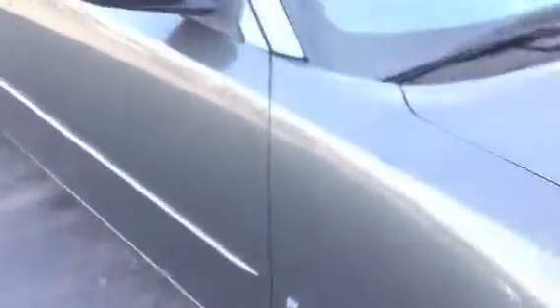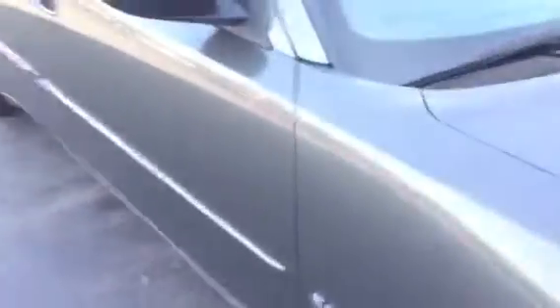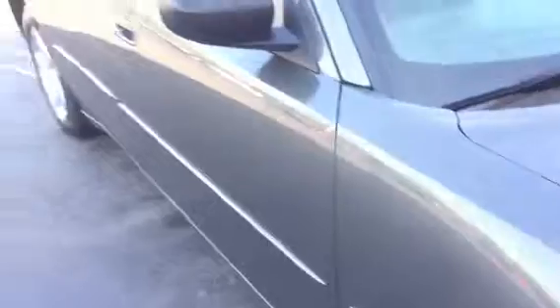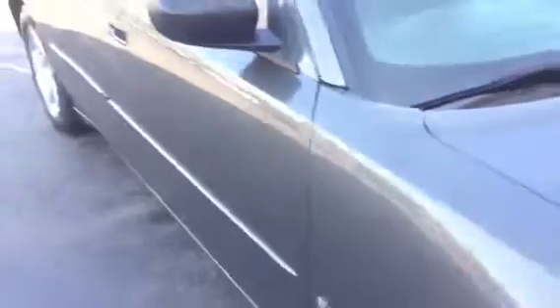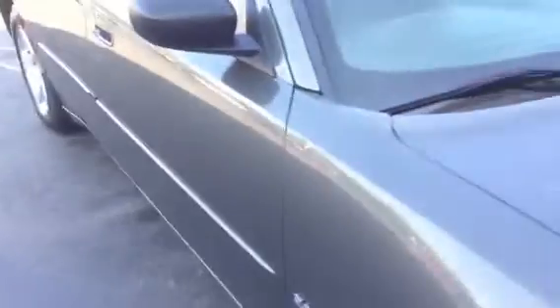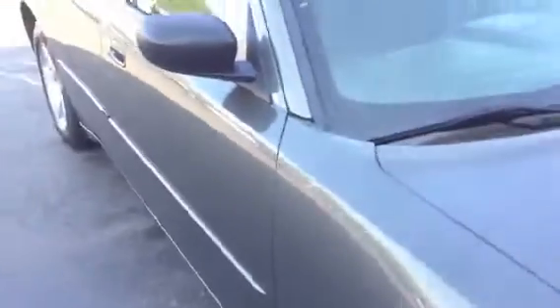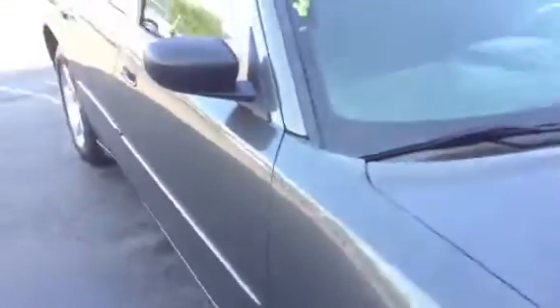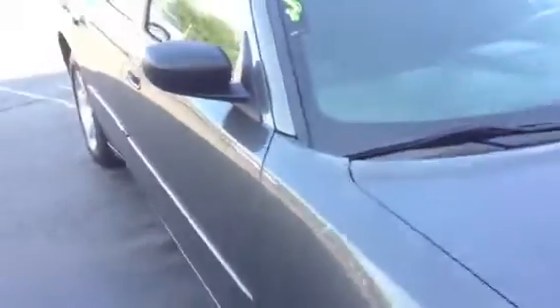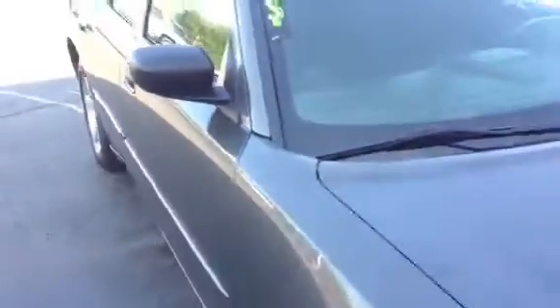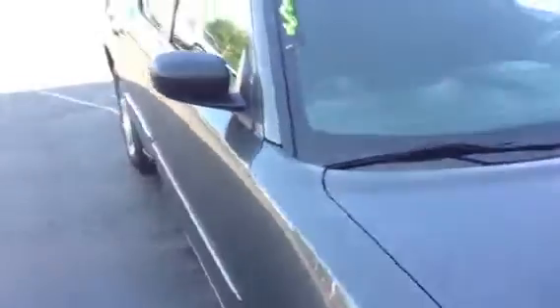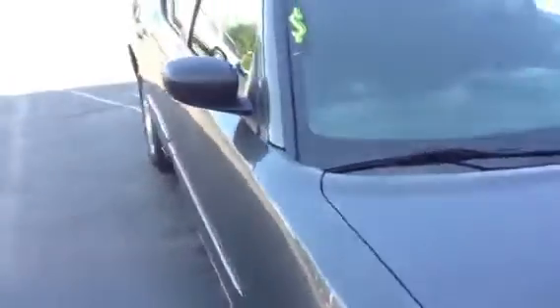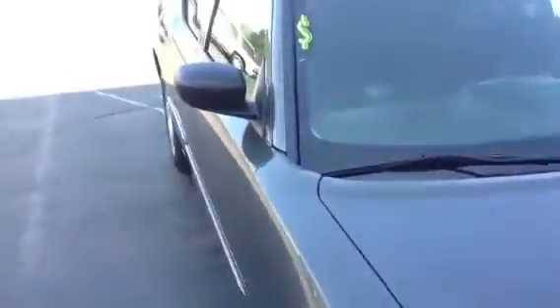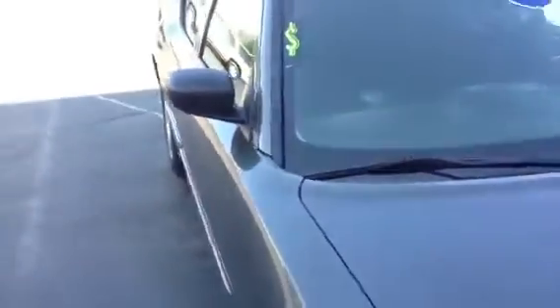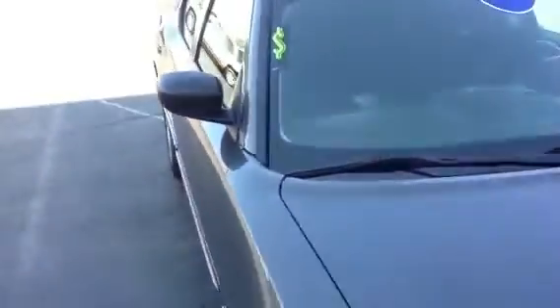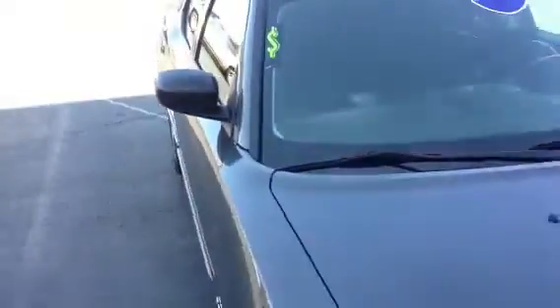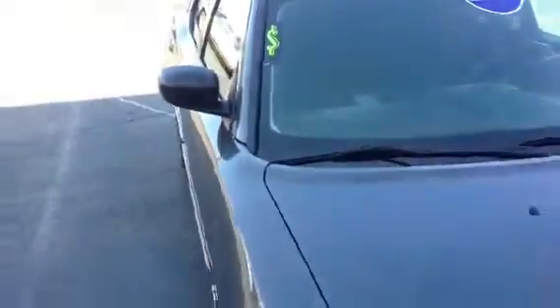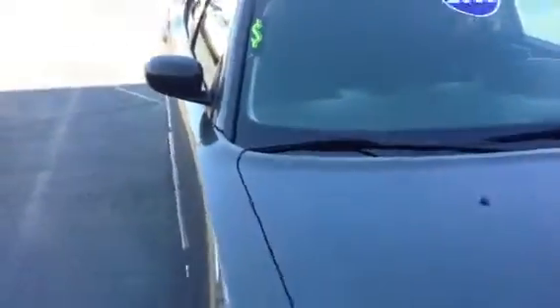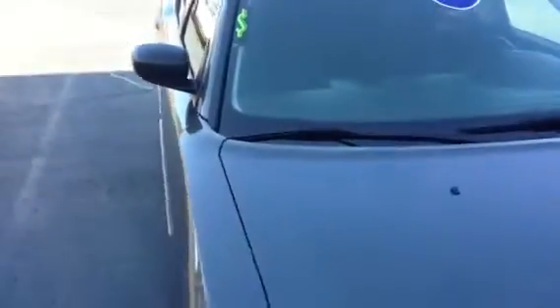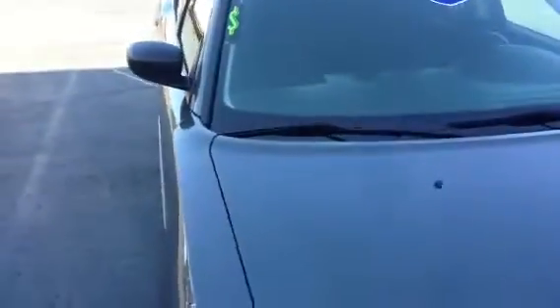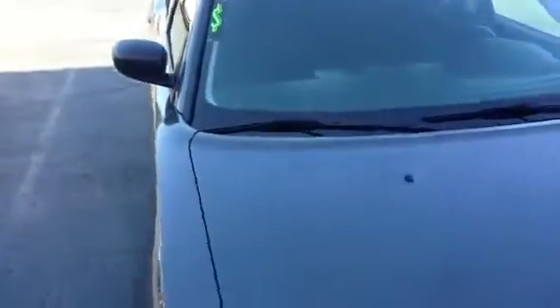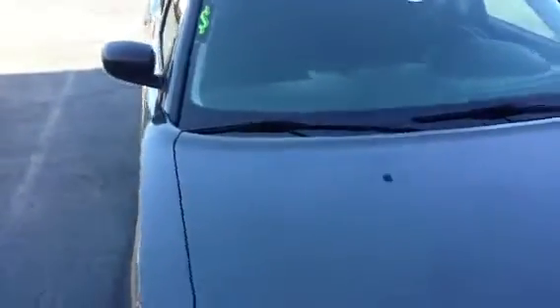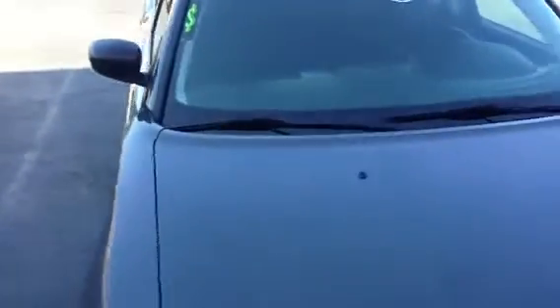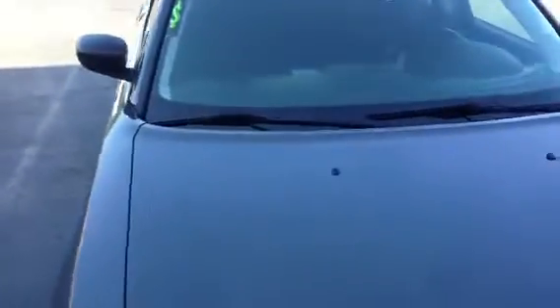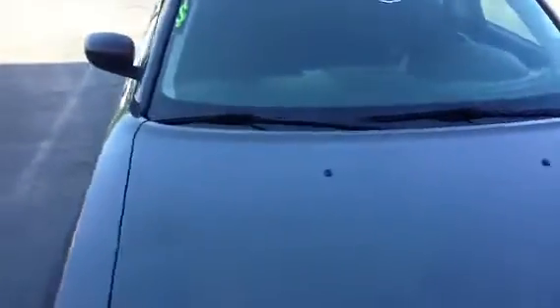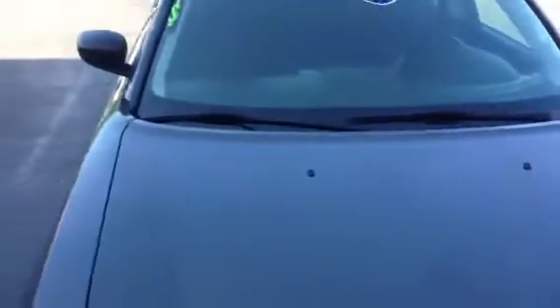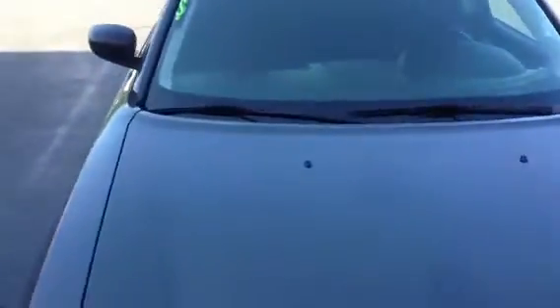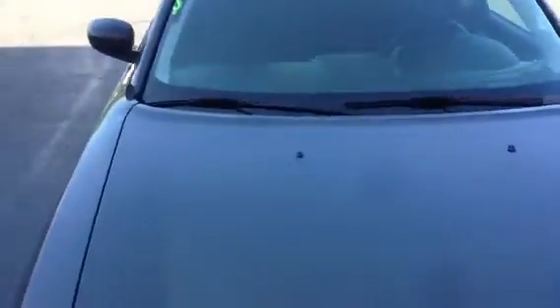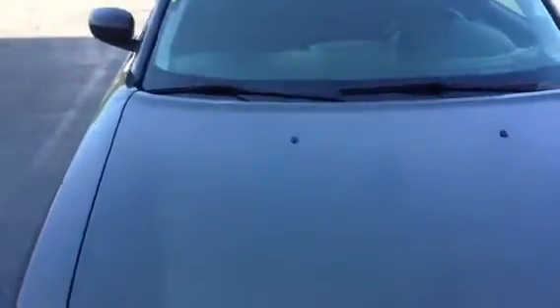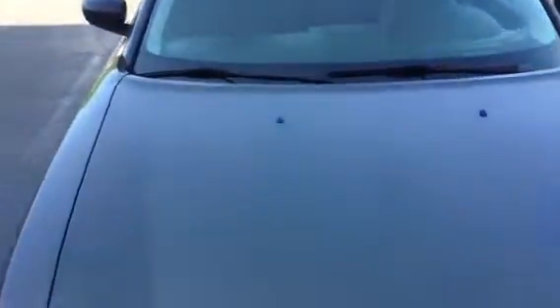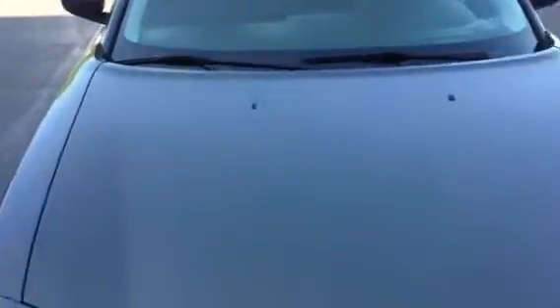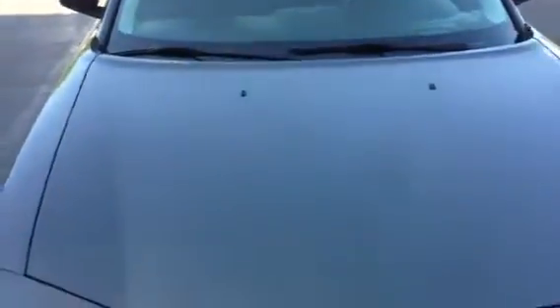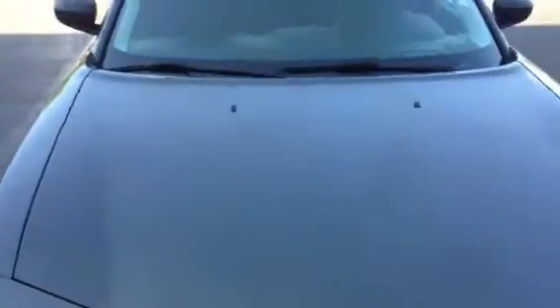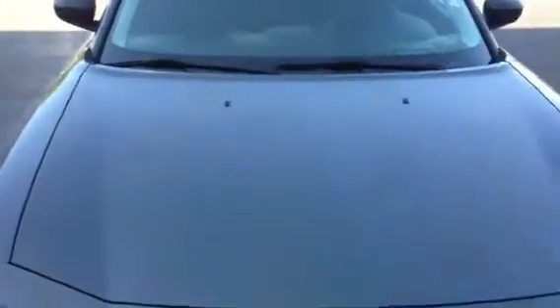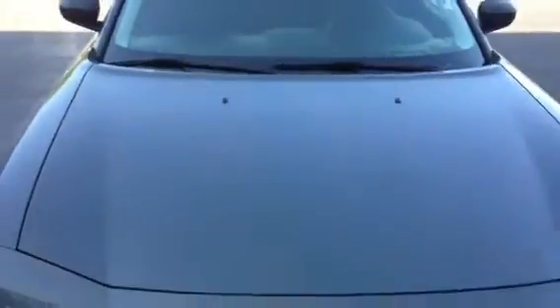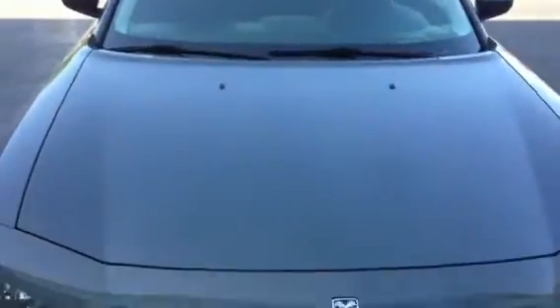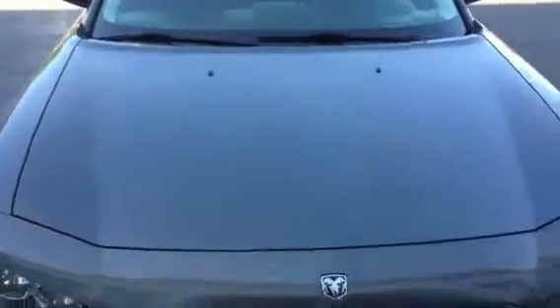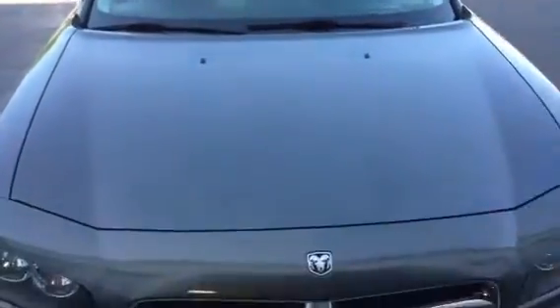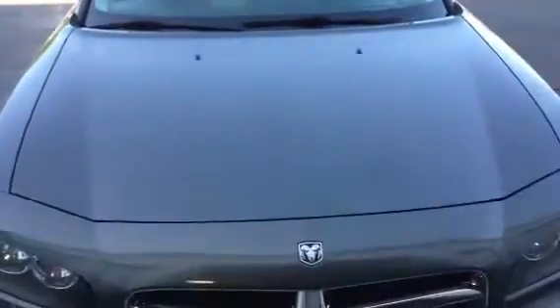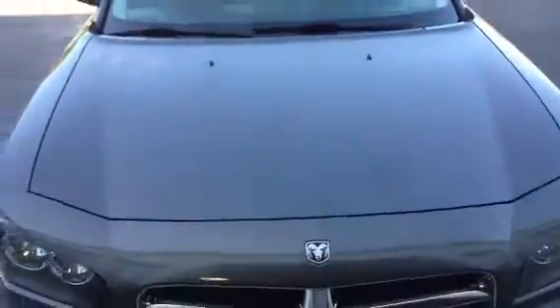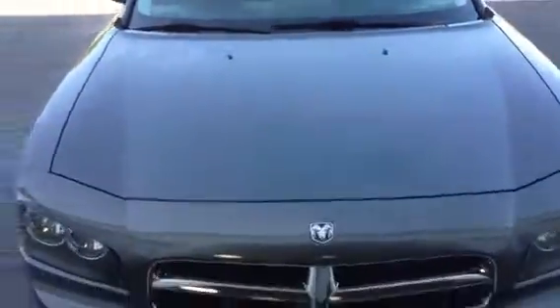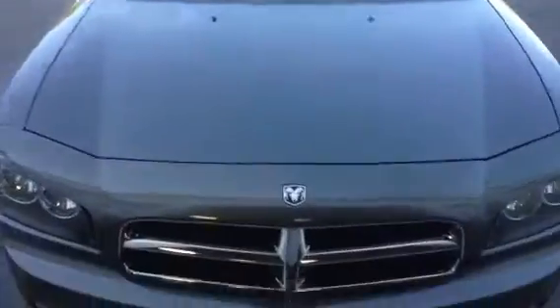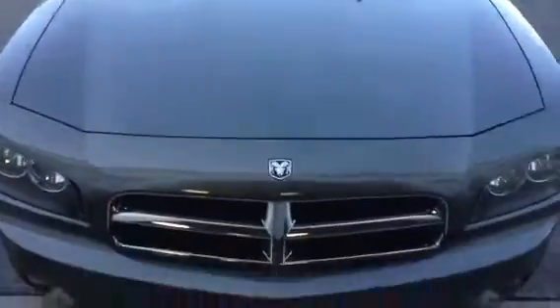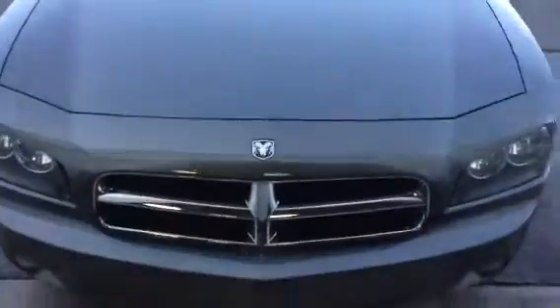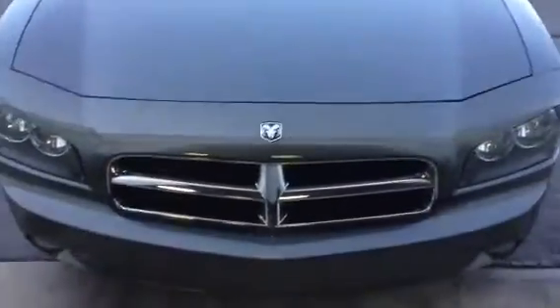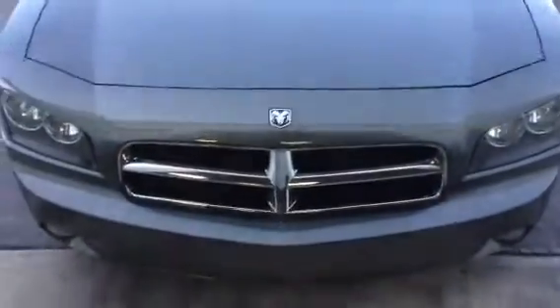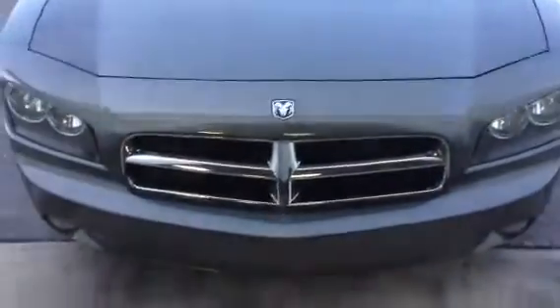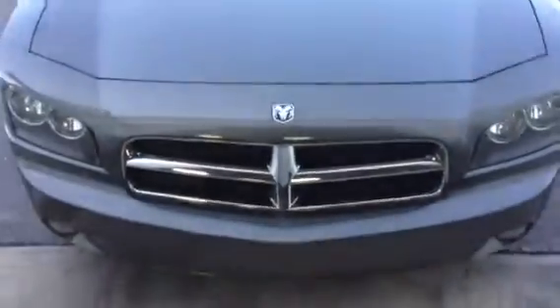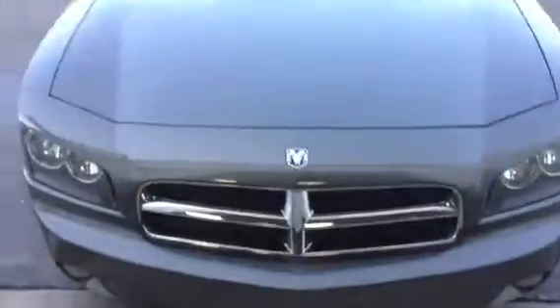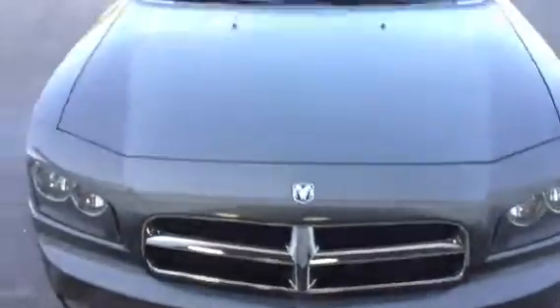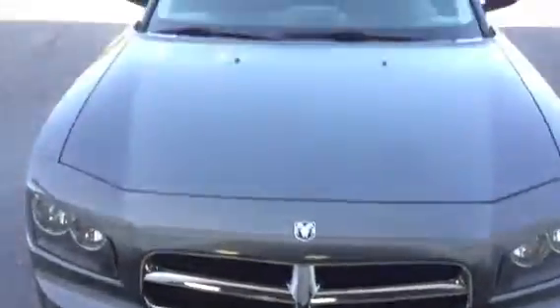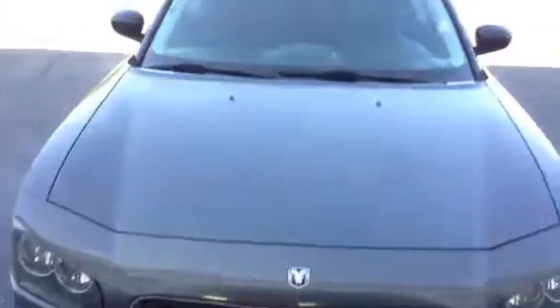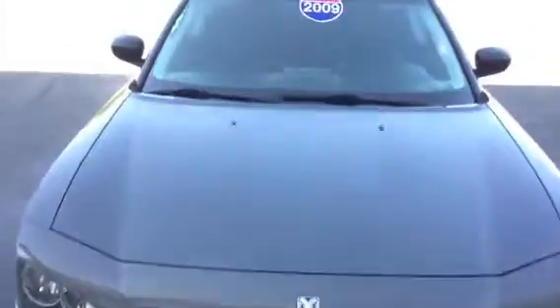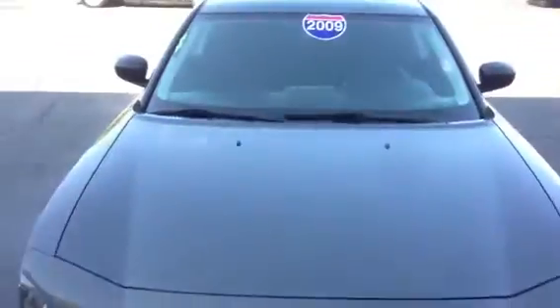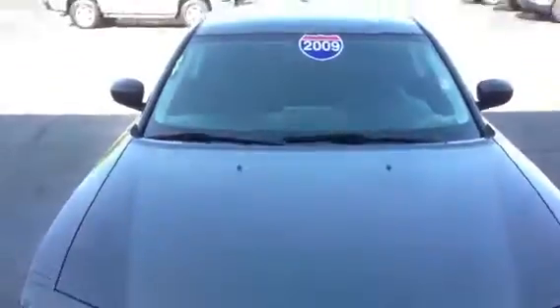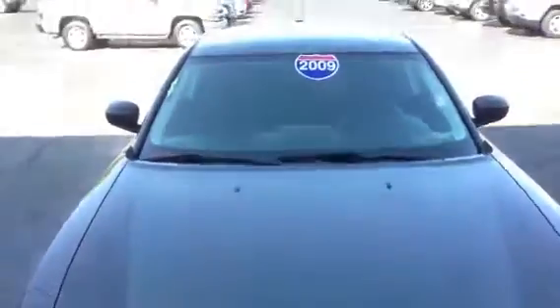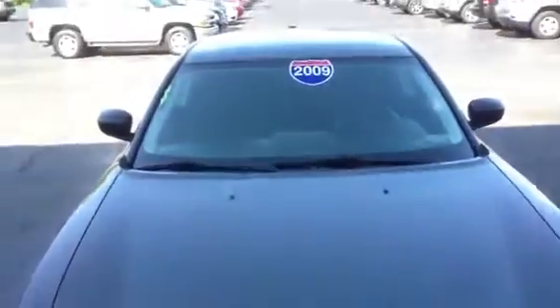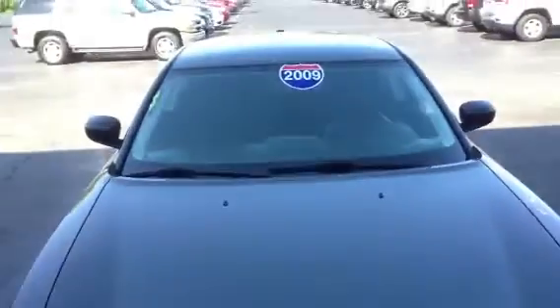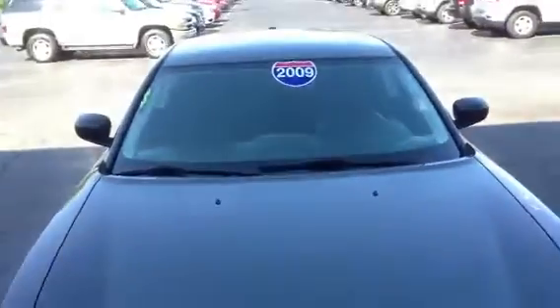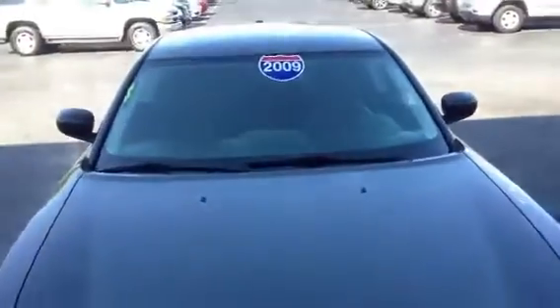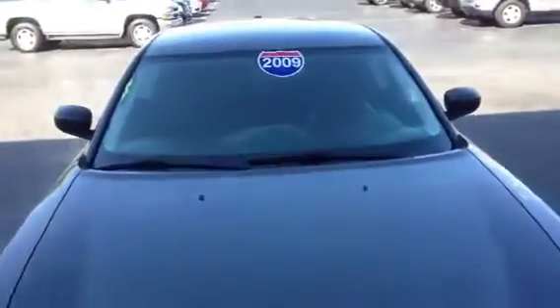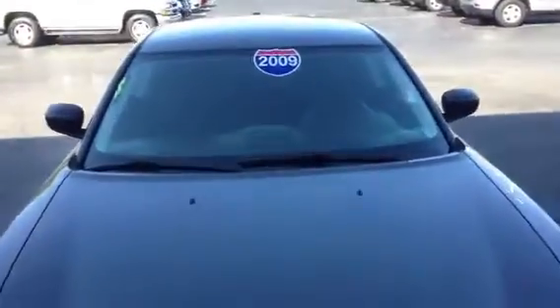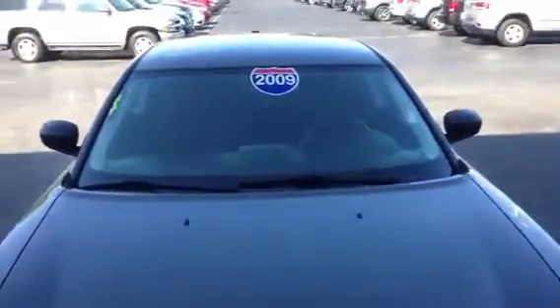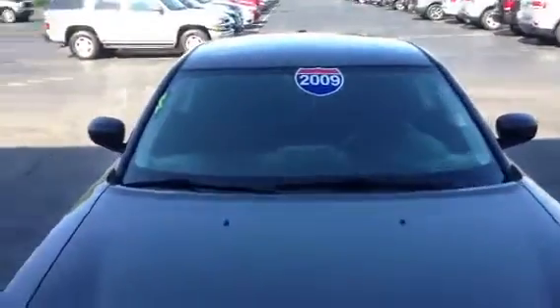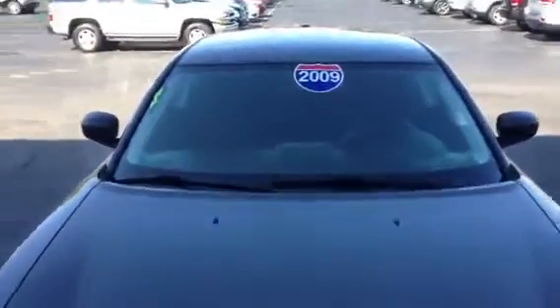This is the 2009 Dodge Charger. My name is Mike Long with Paul Sherry in Piqua, Ohio. Thank you.